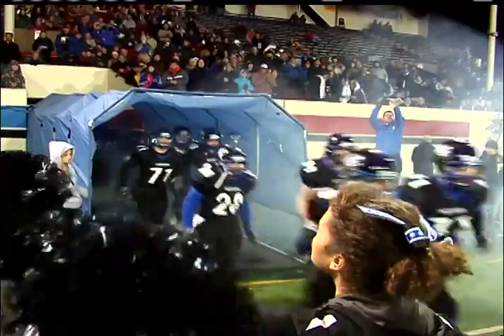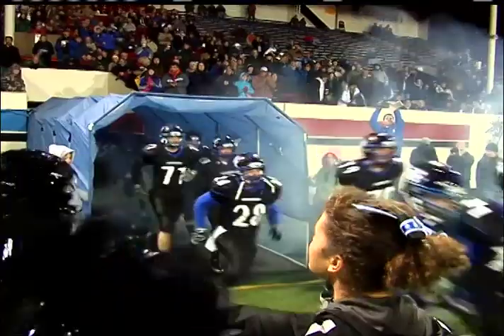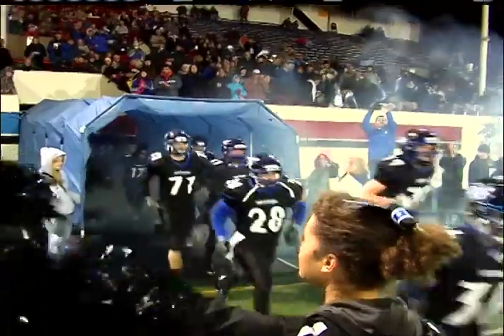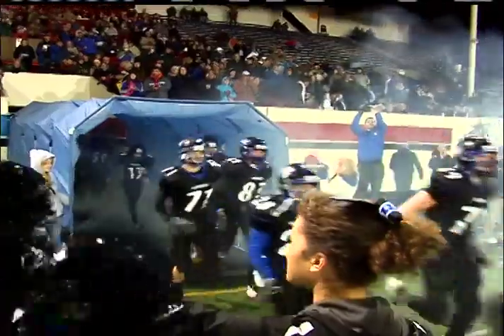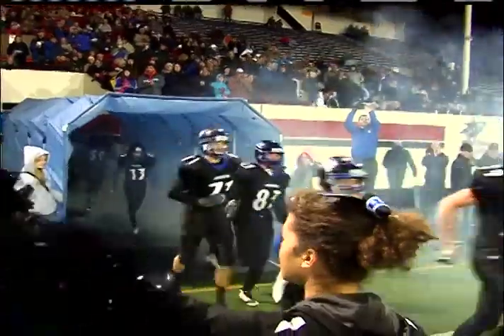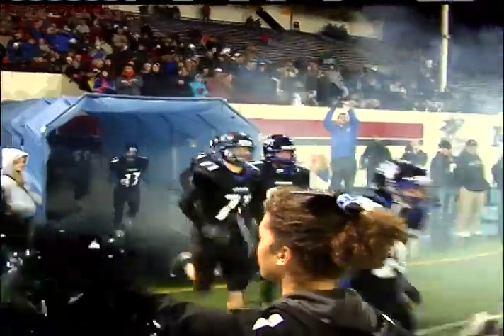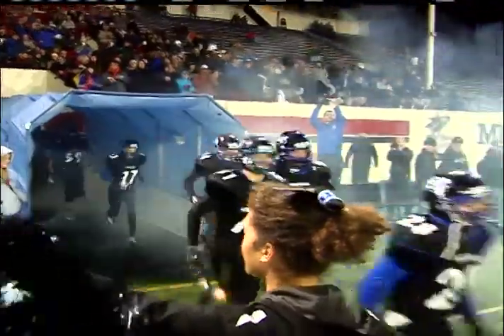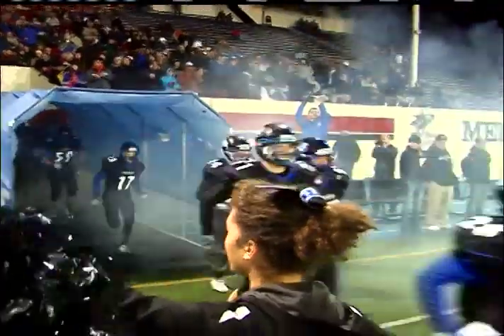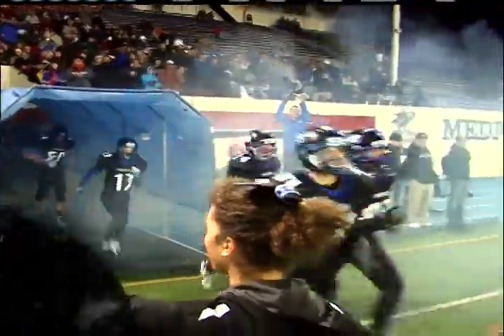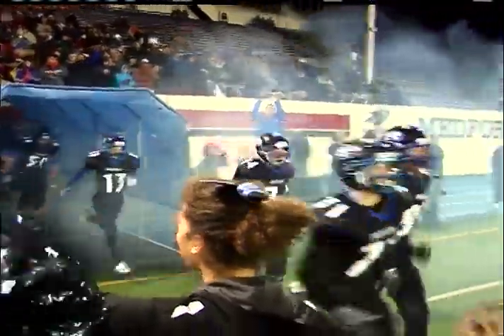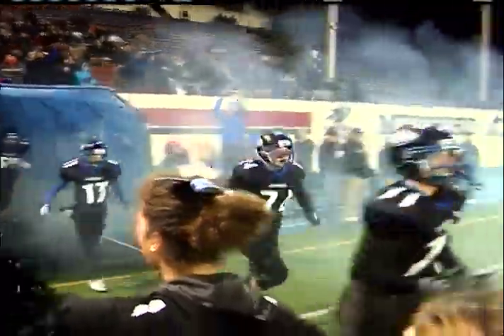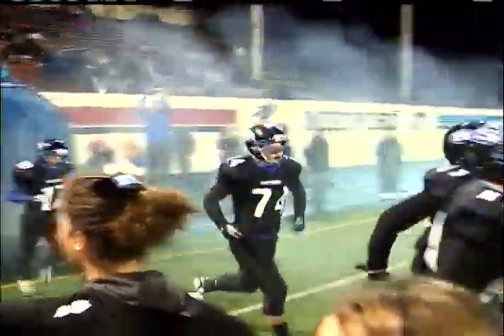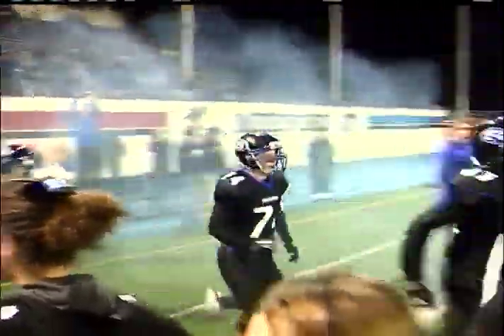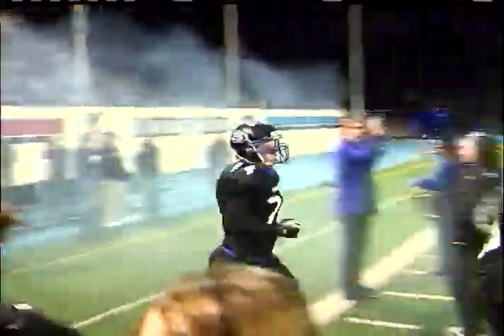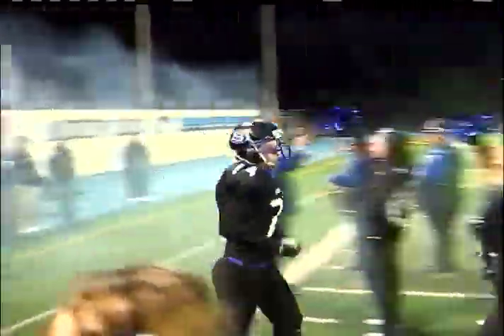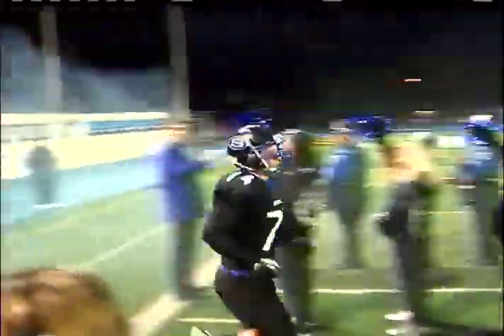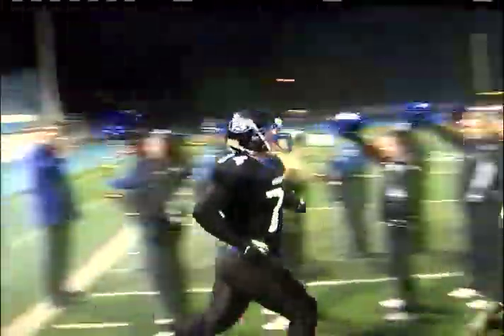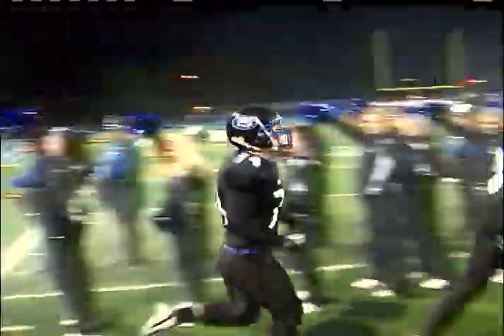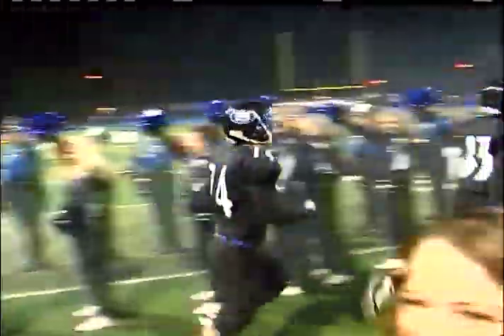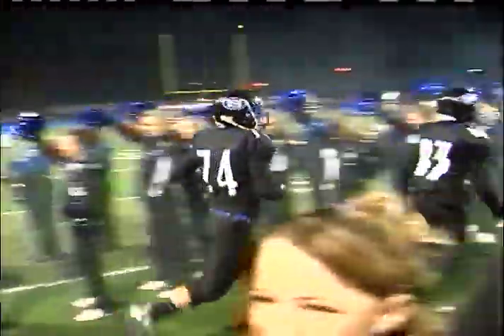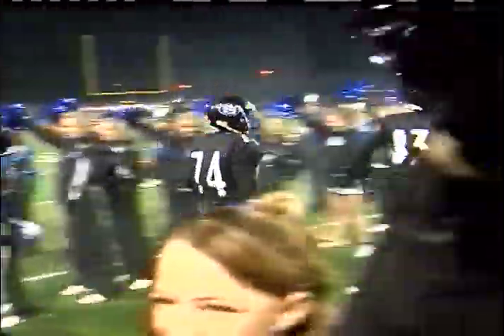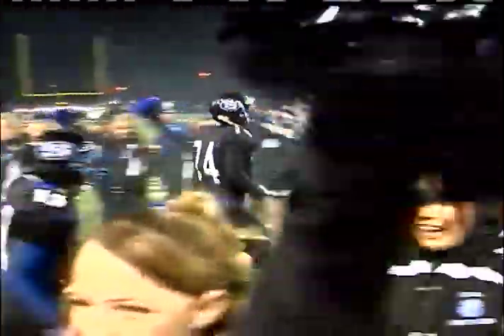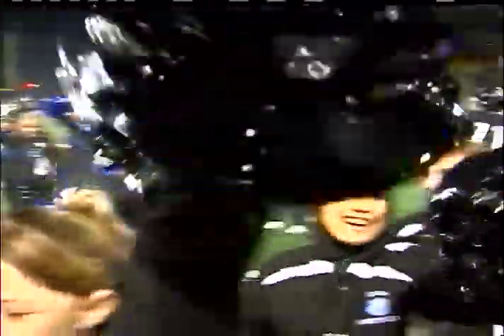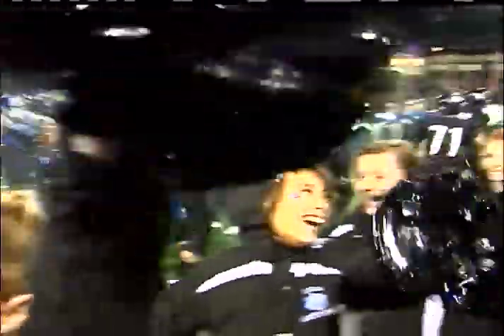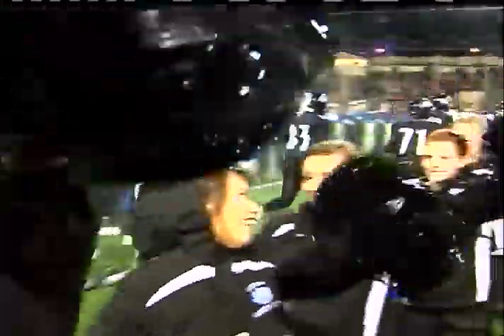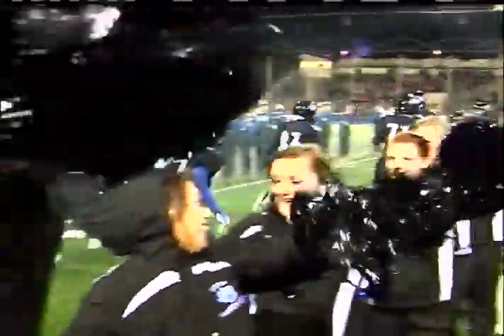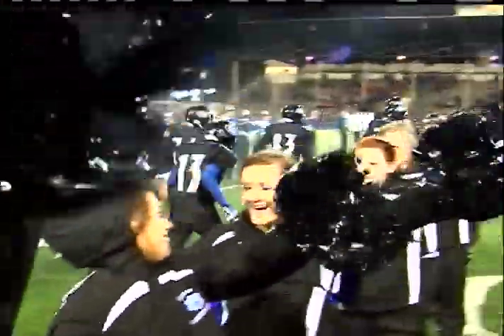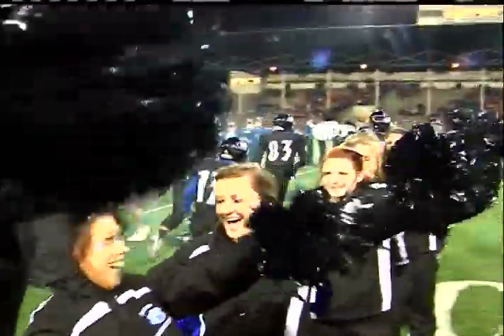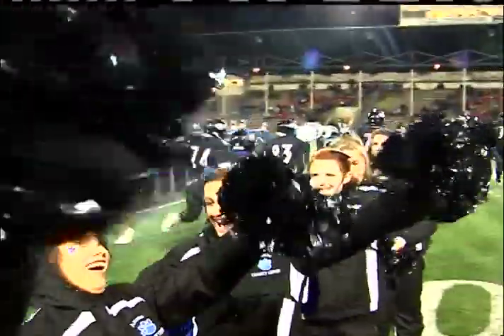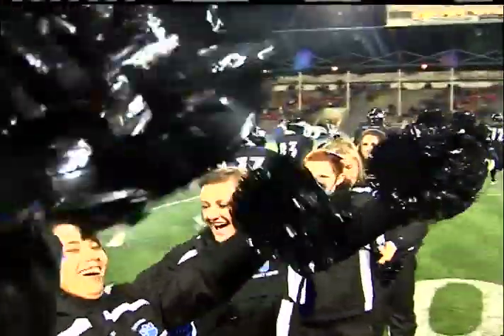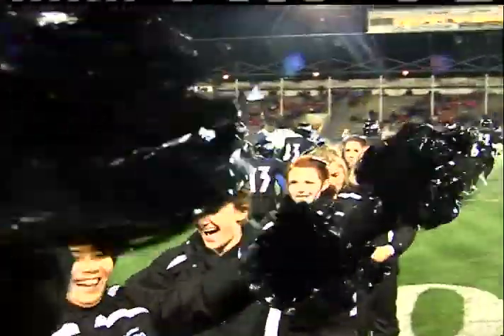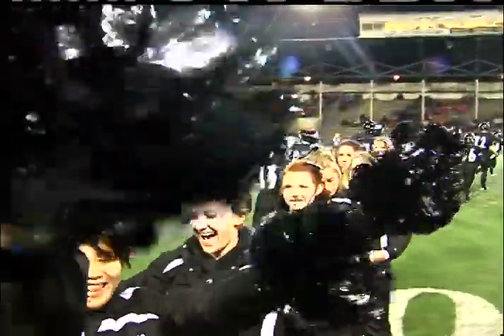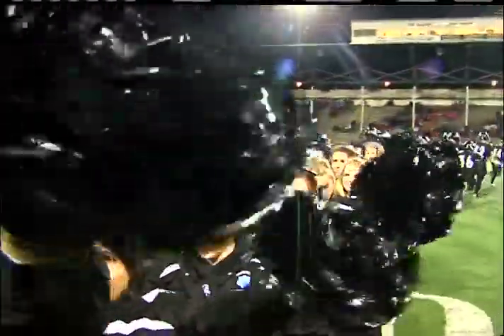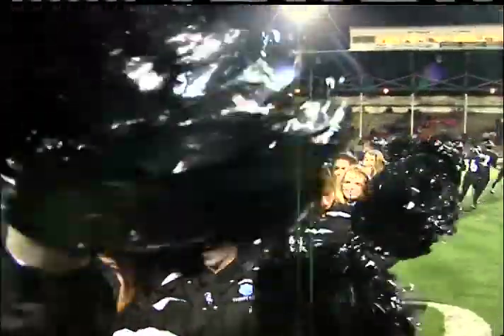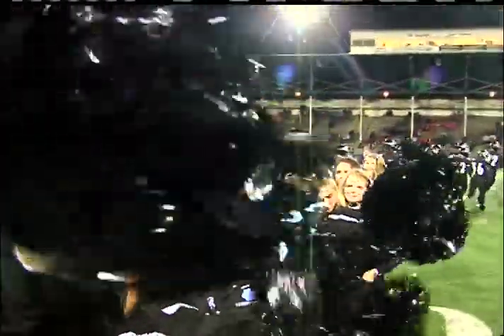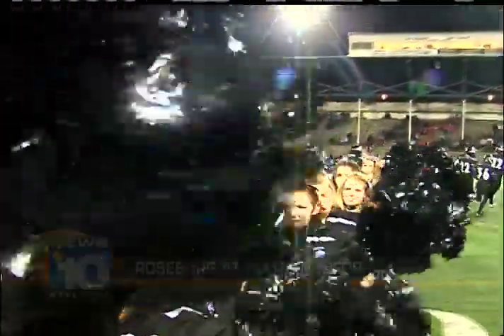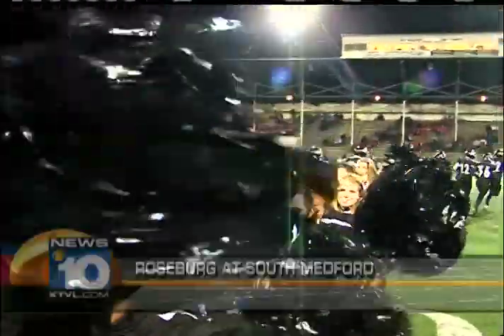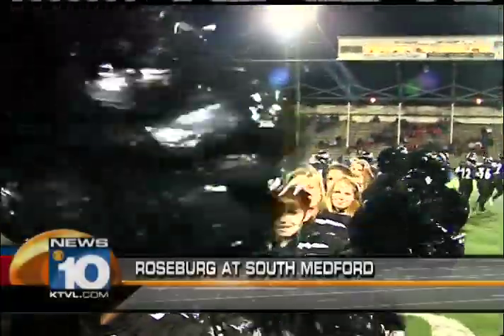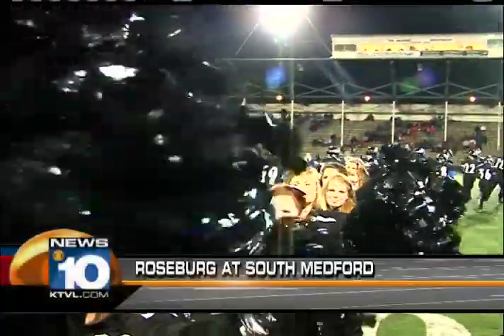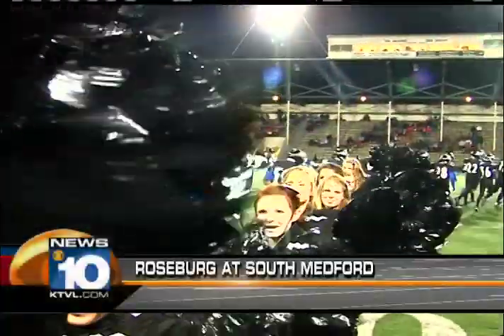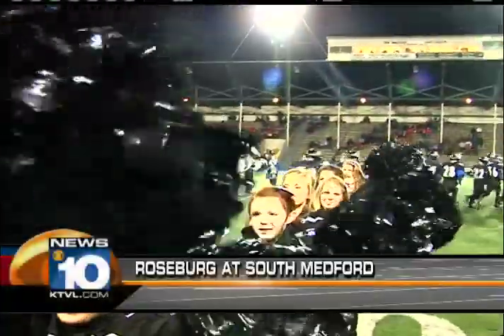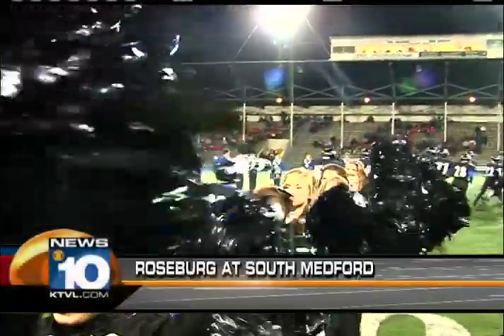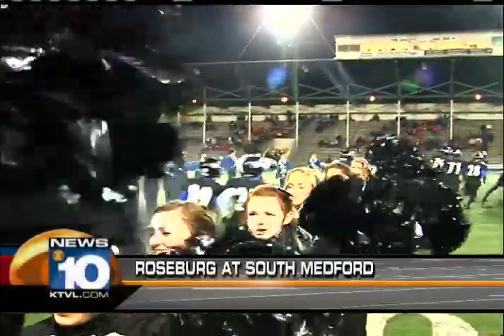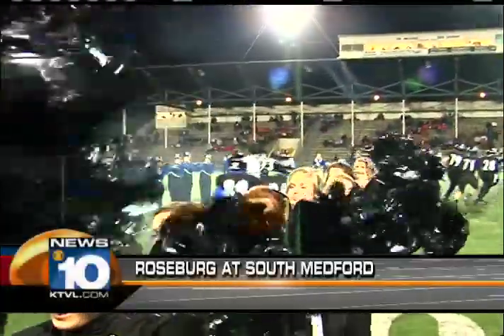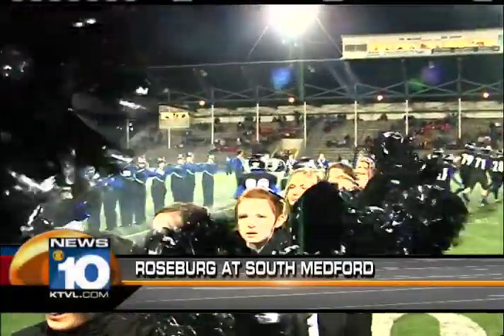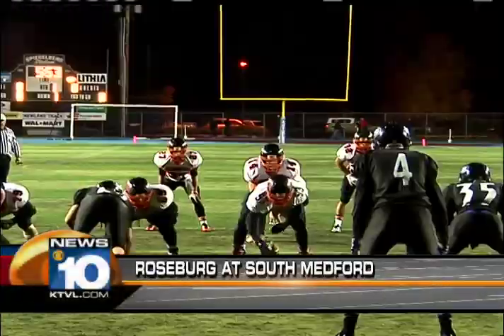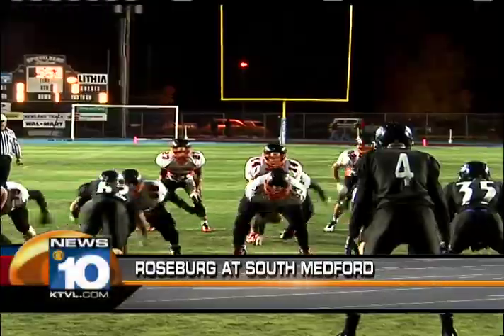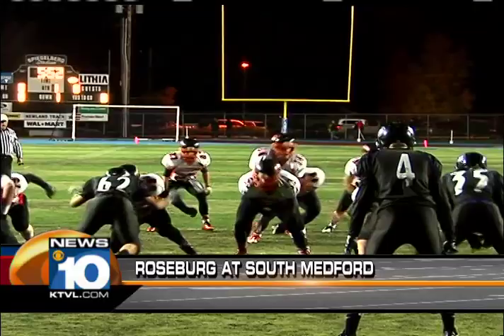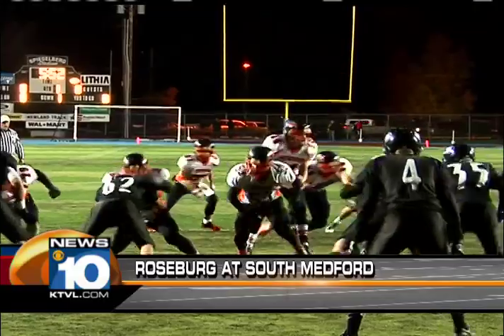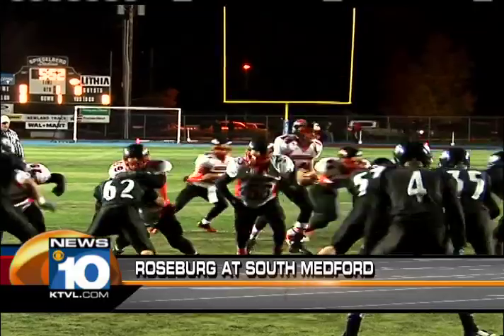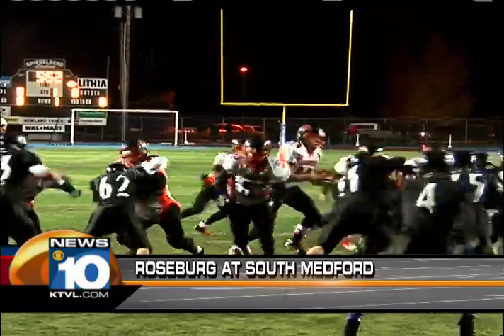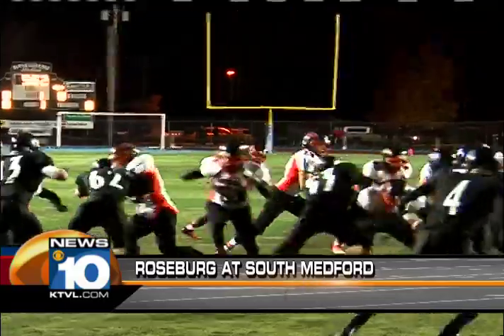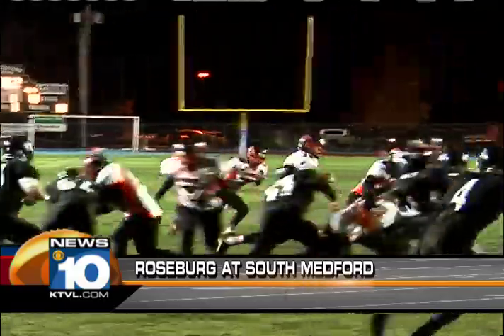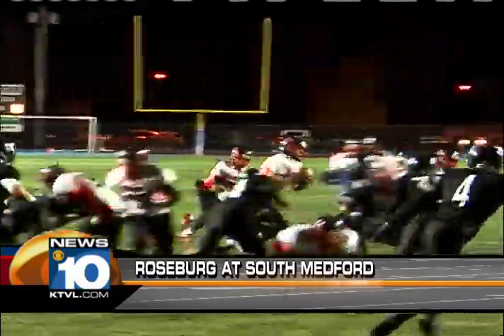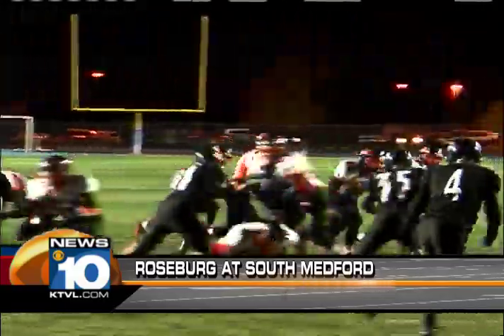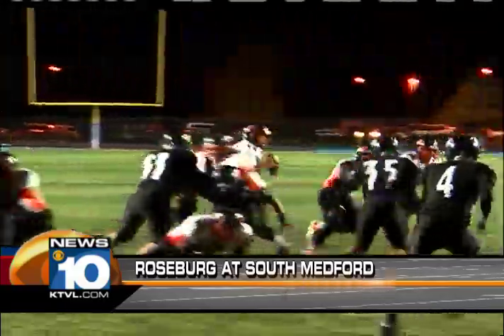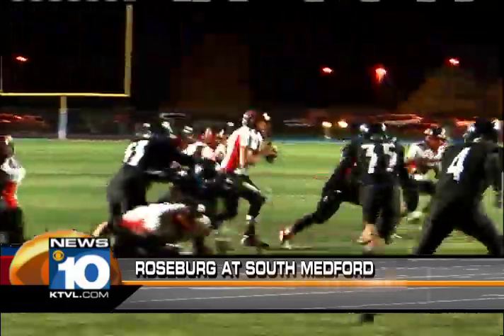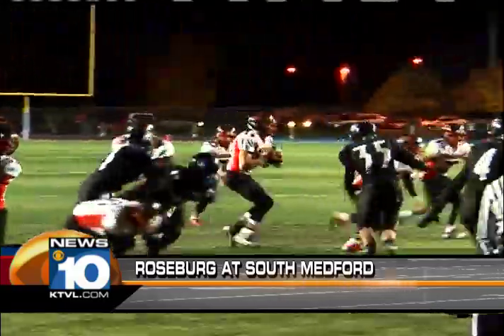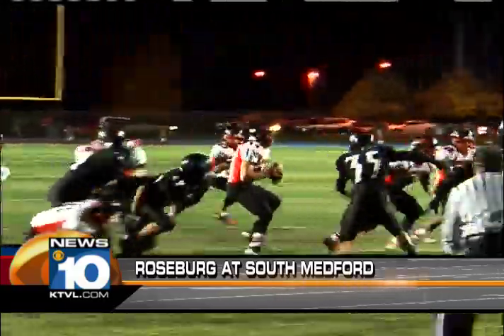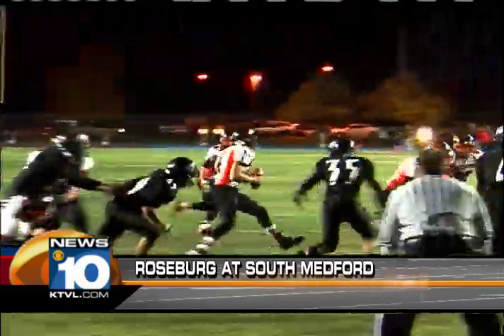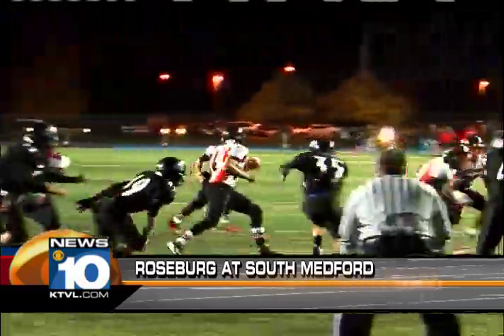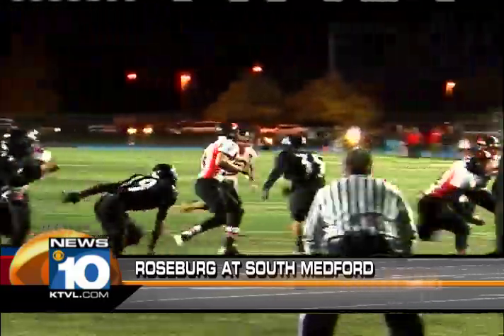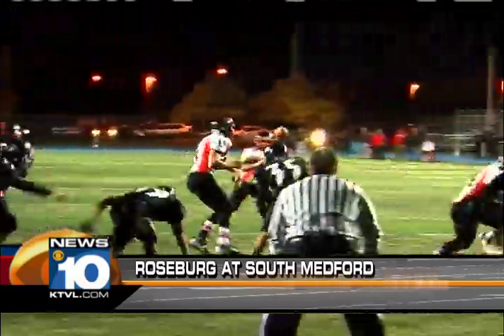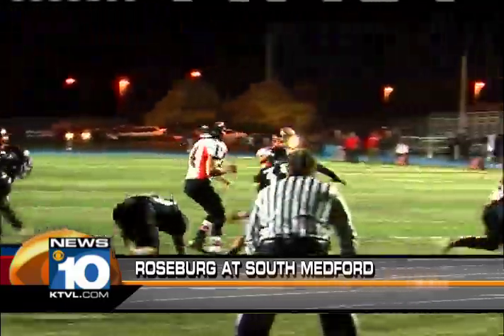South coming out to the field for their second game in the playoffs. Roseburg Indians visiting for a rematch after losing to South in season play.